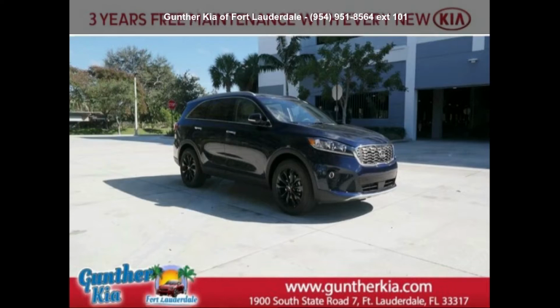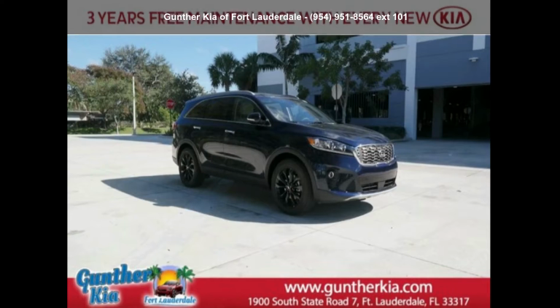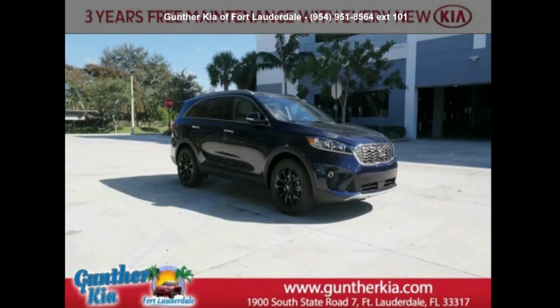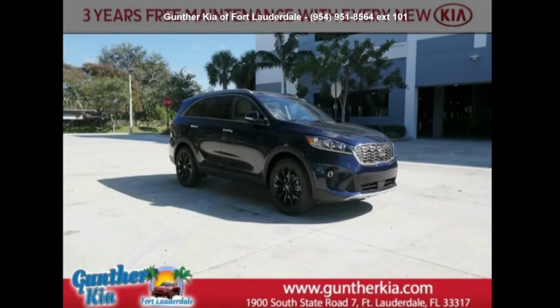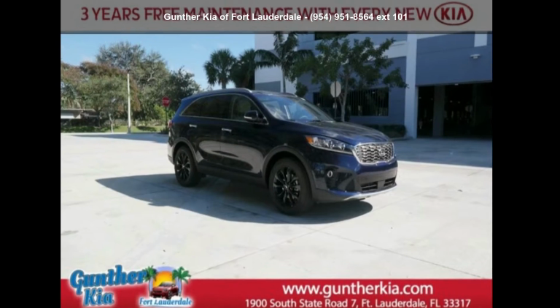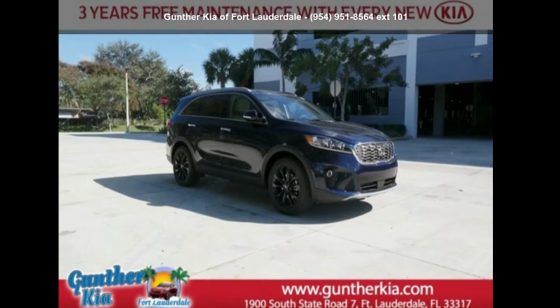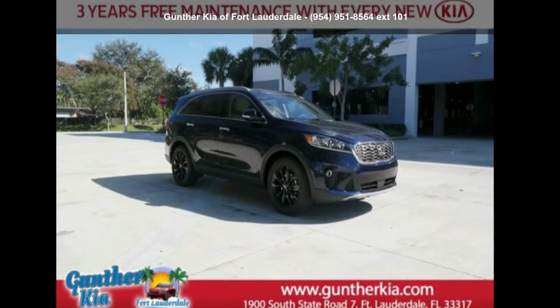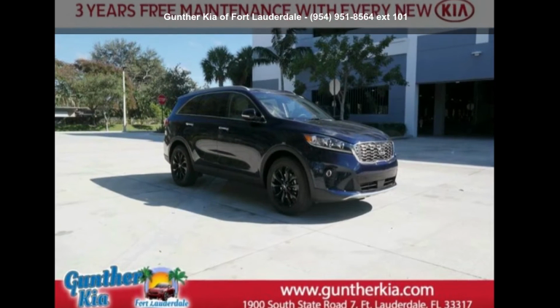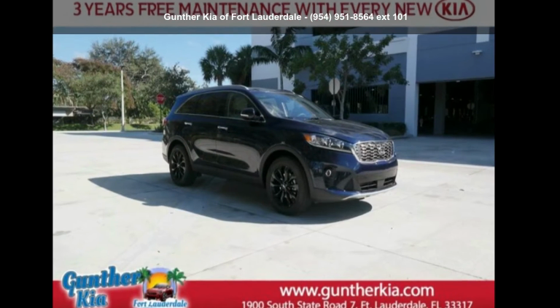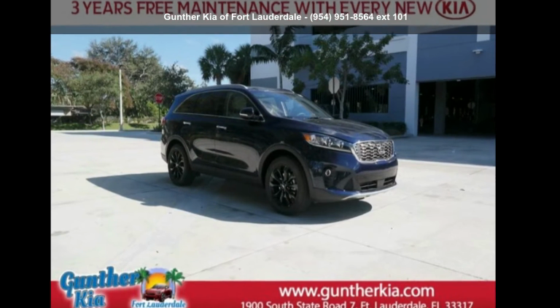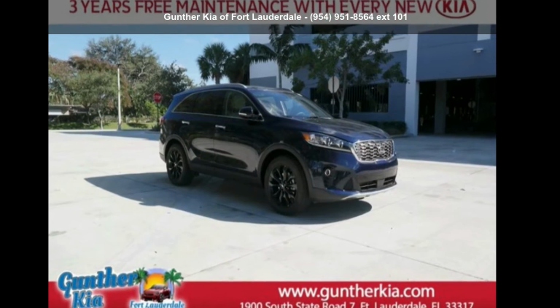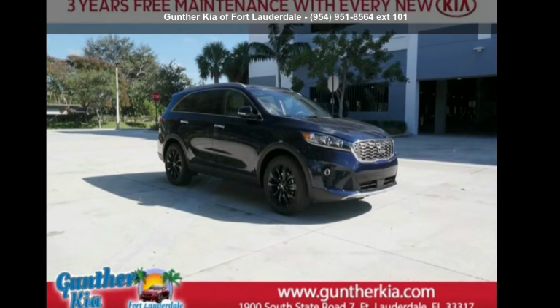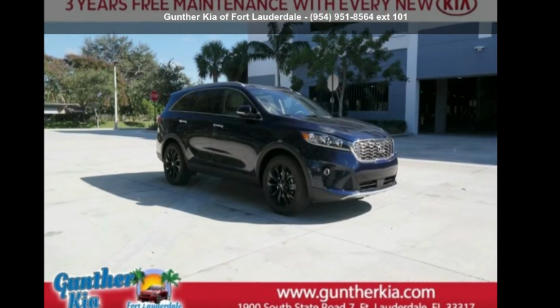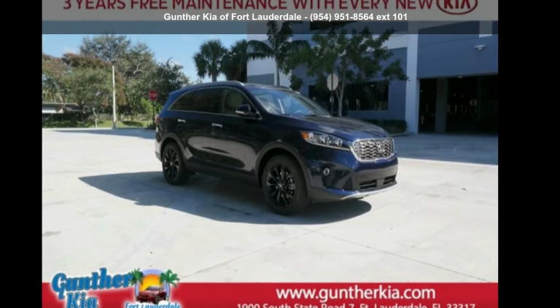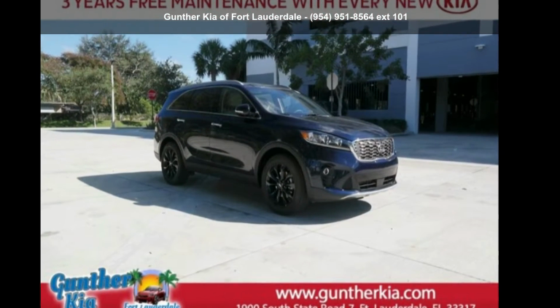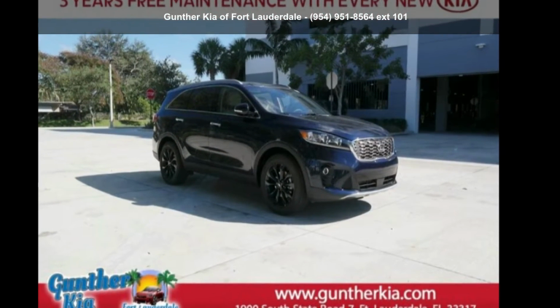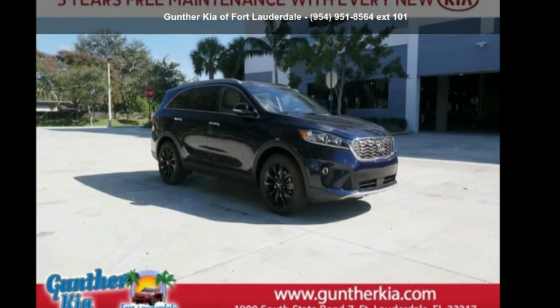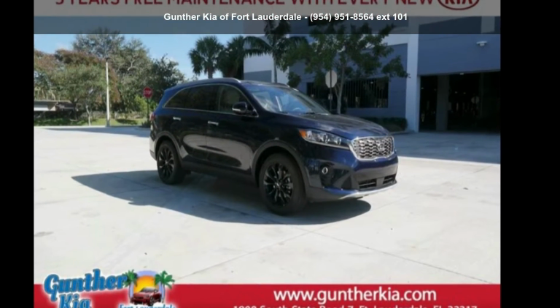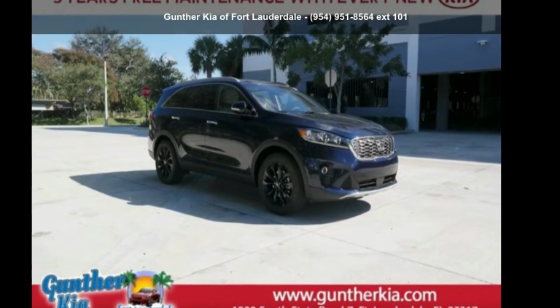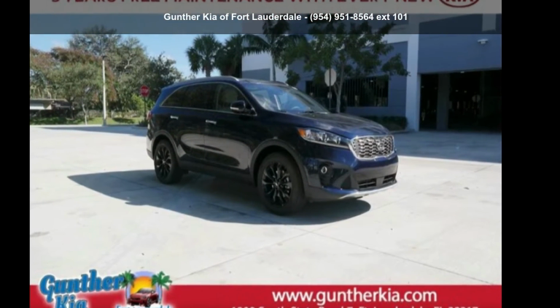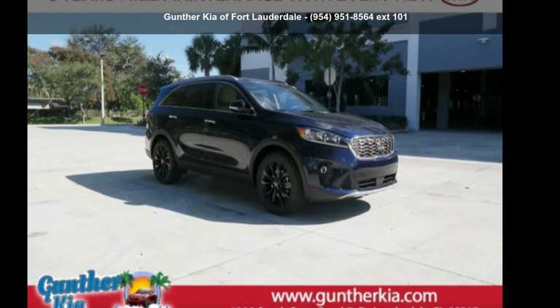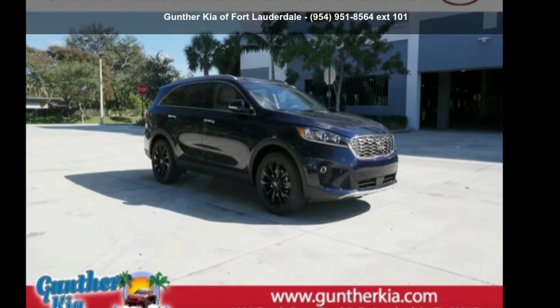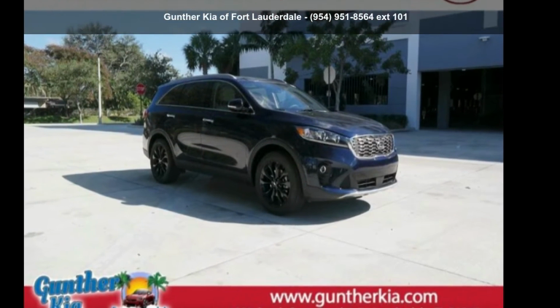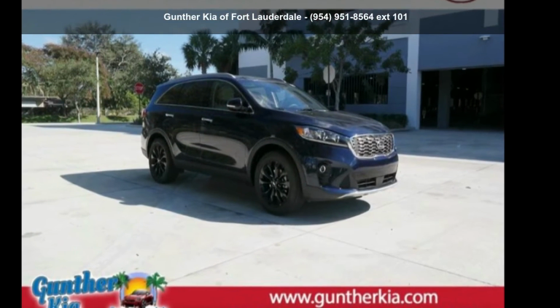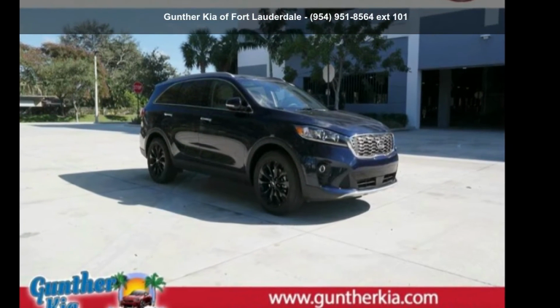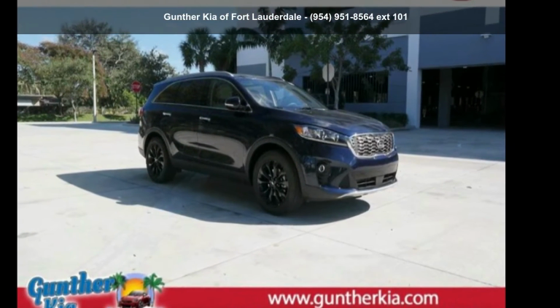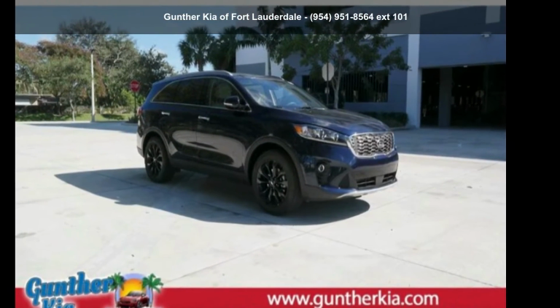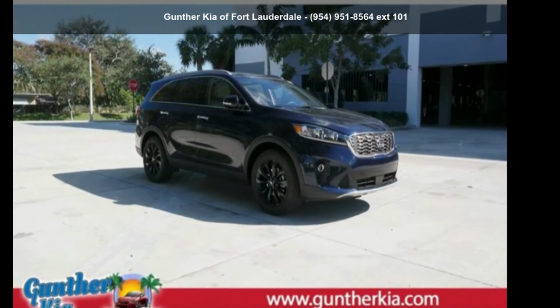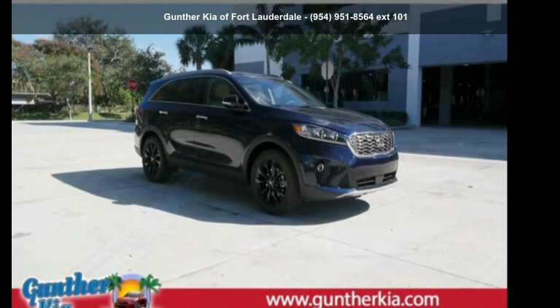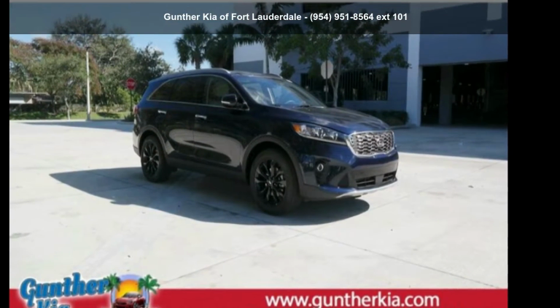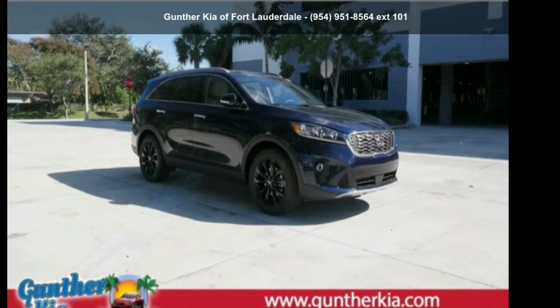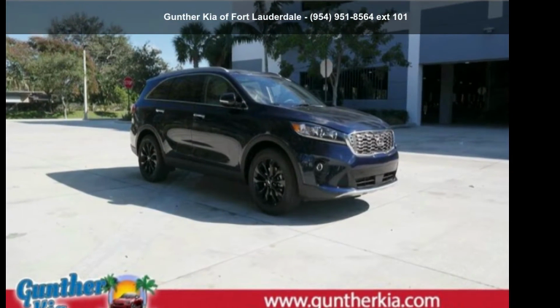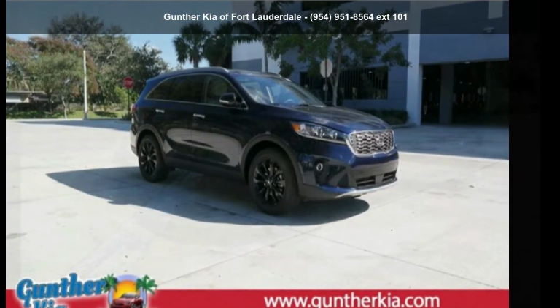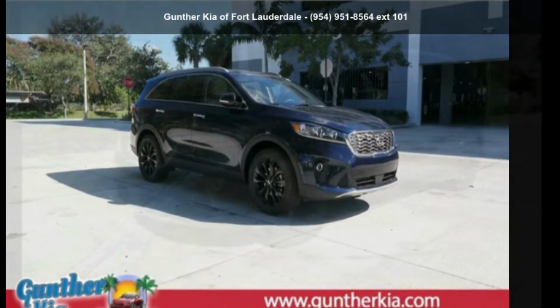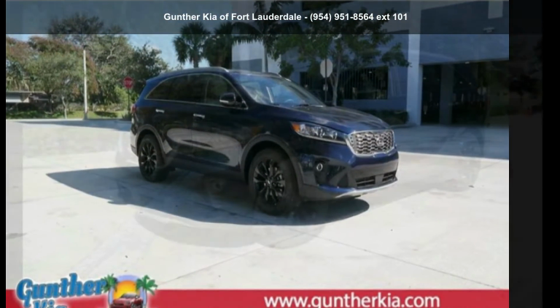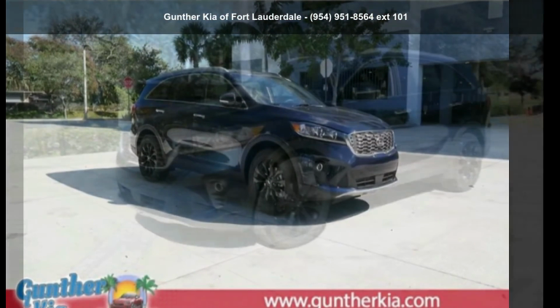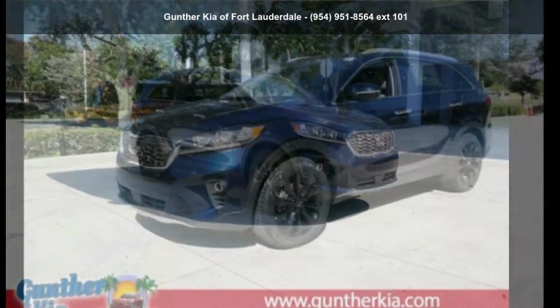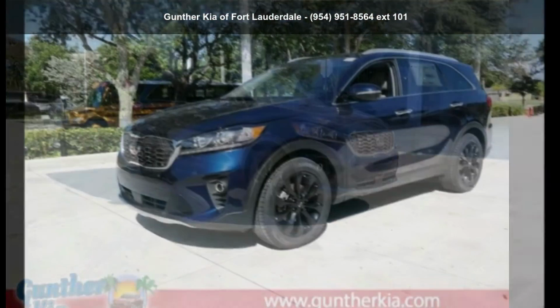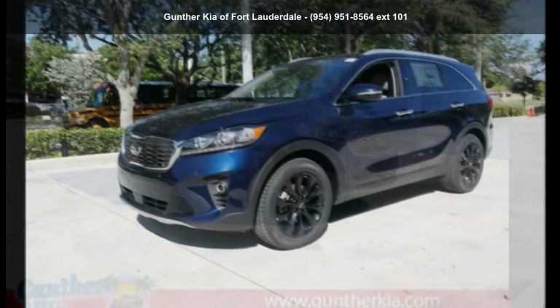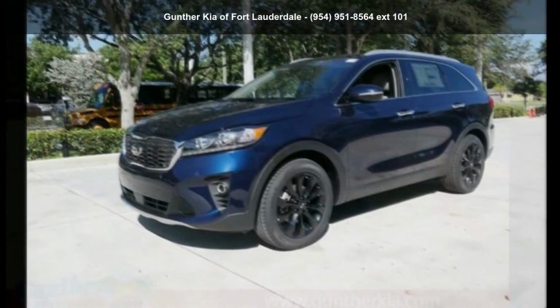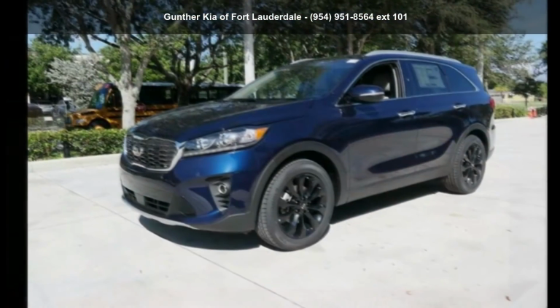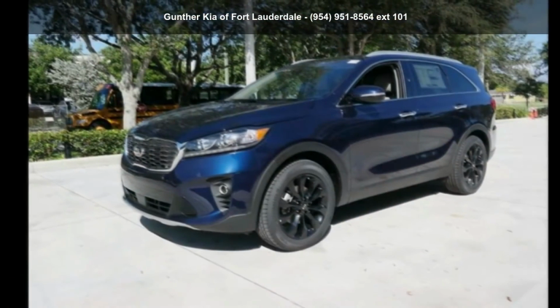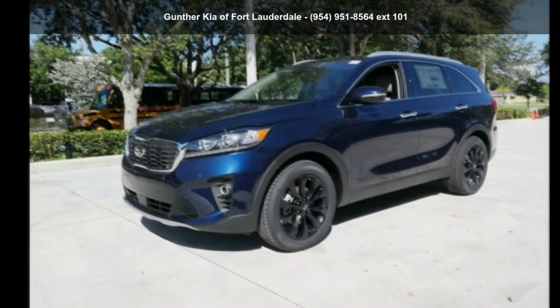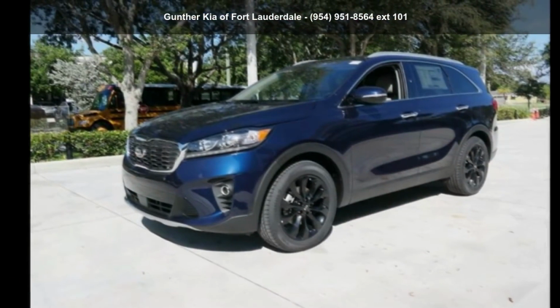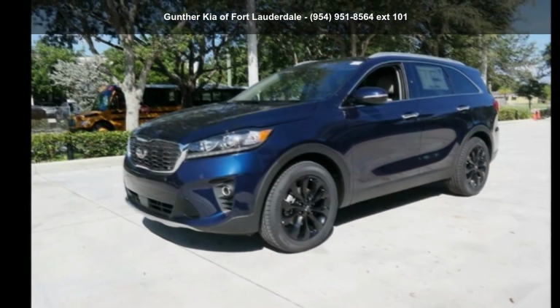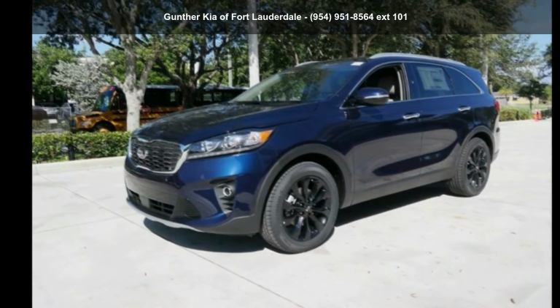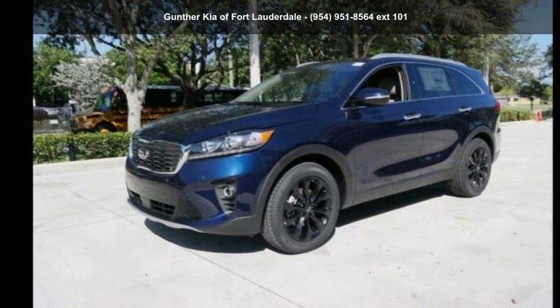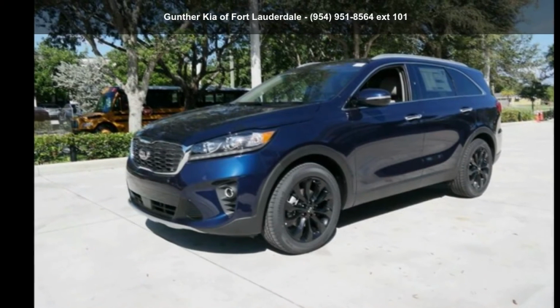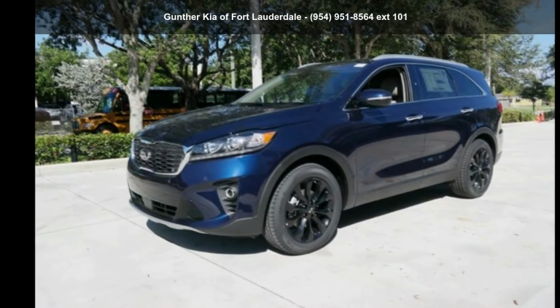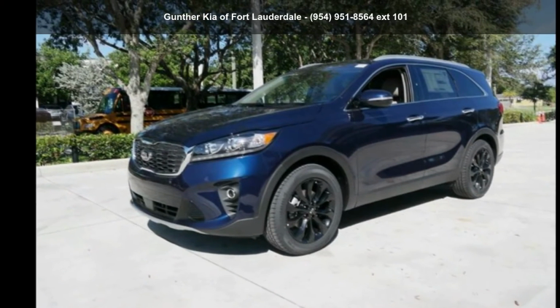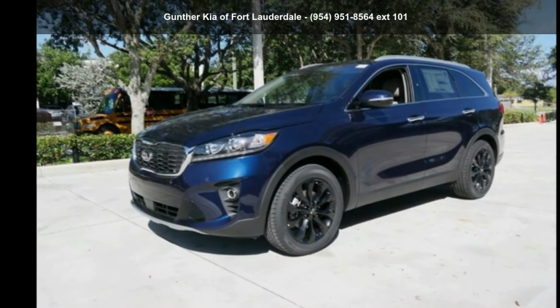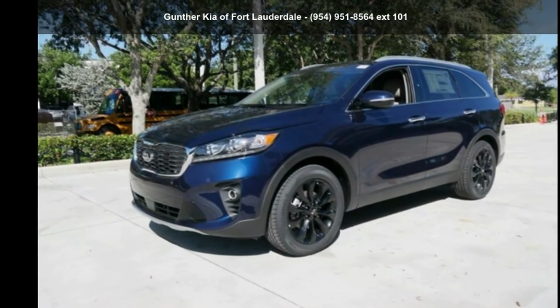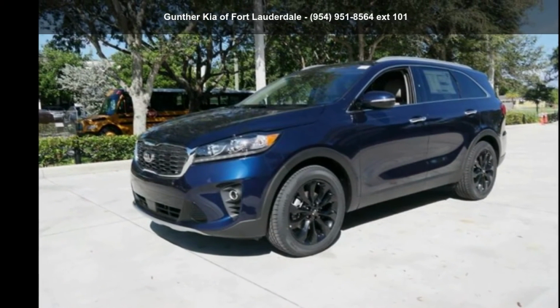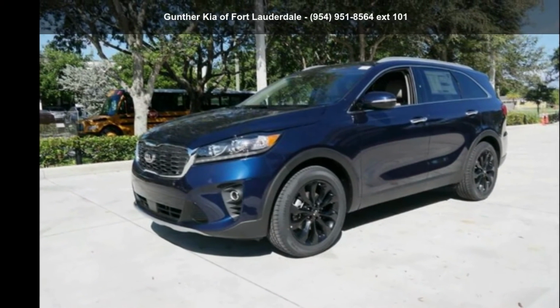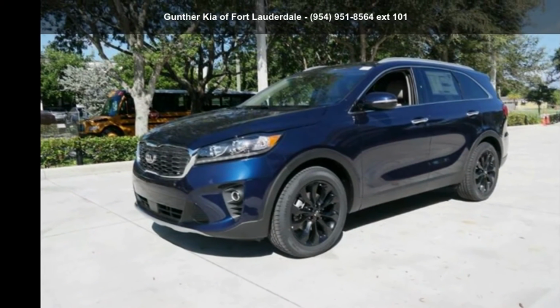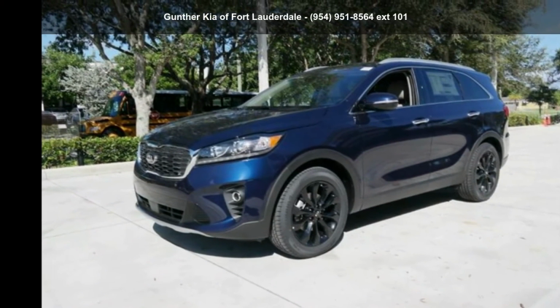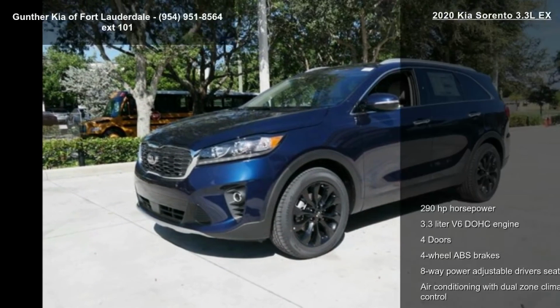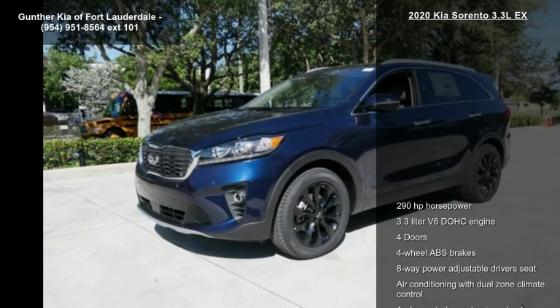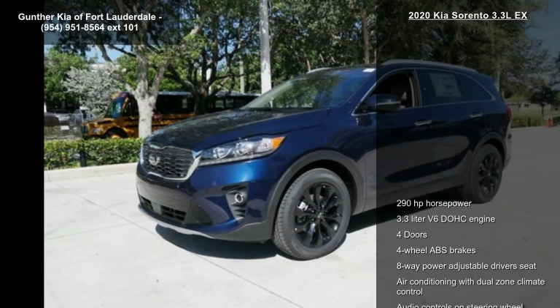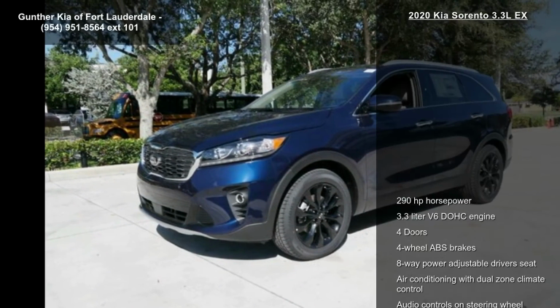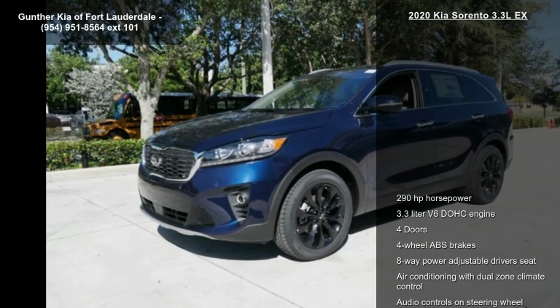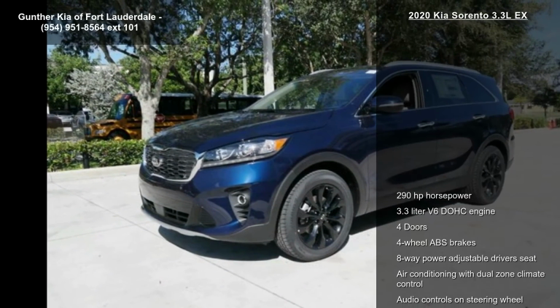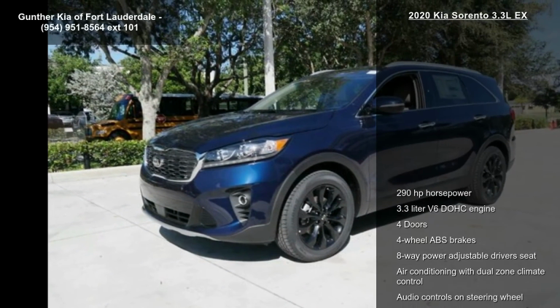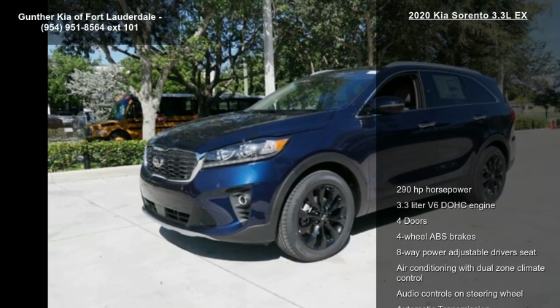Check out this Kia 2020 Sorento 3.3 LS. This may be the set of wheels you've been looking for.